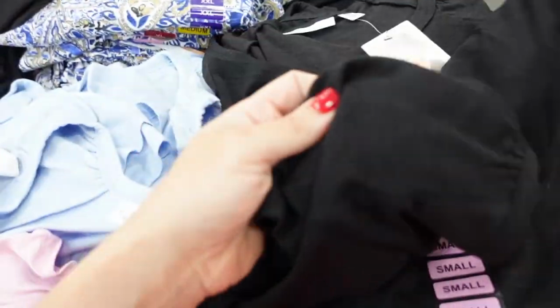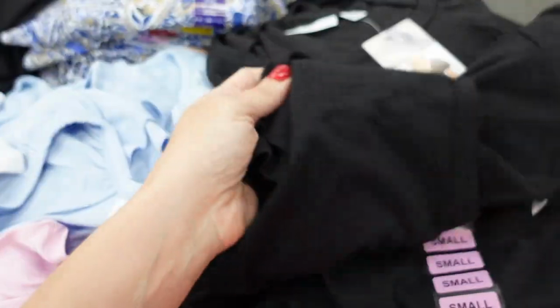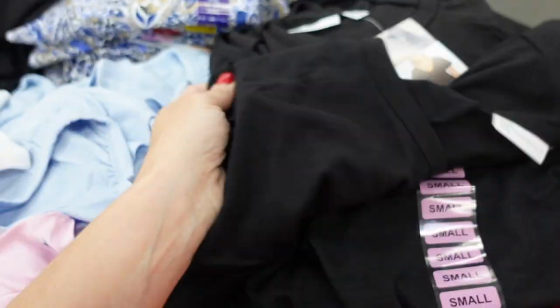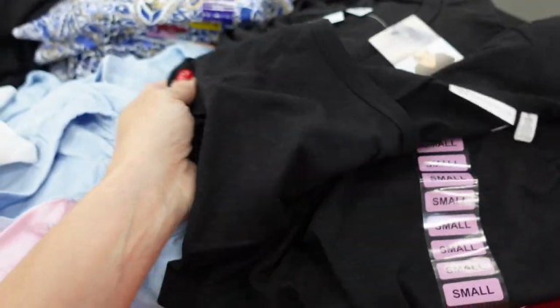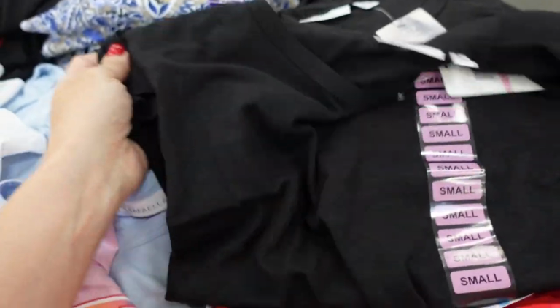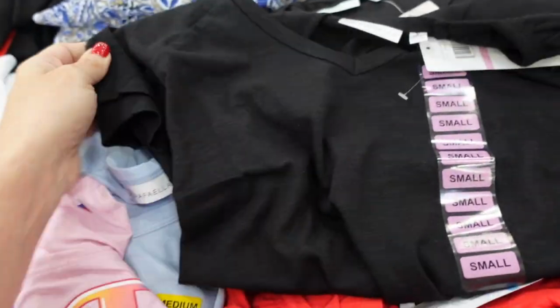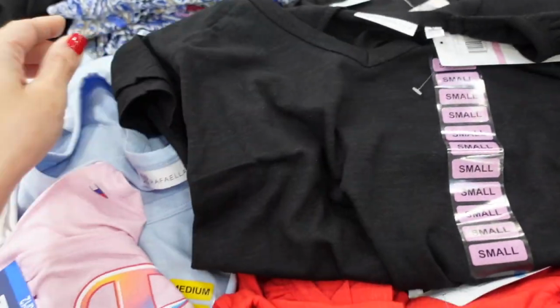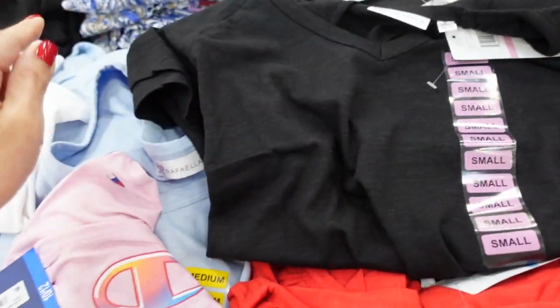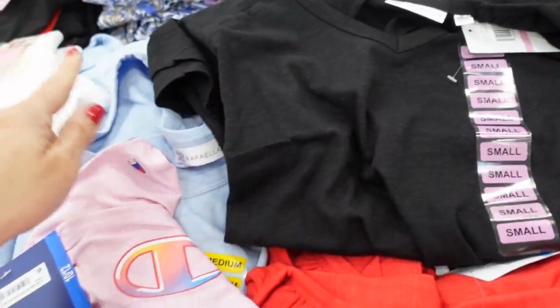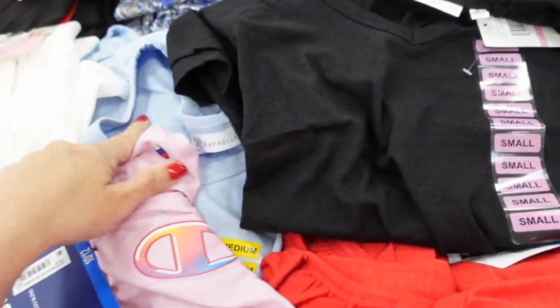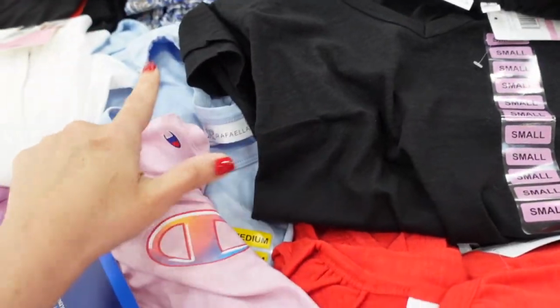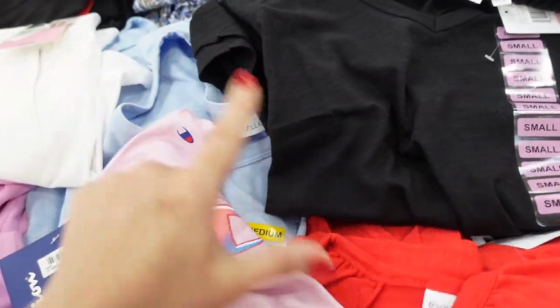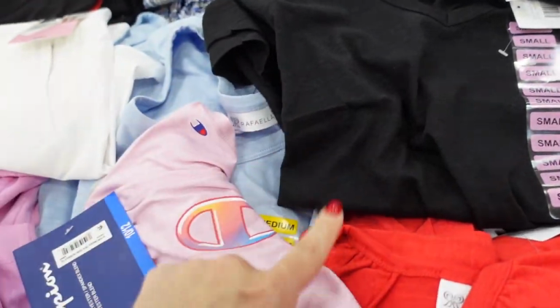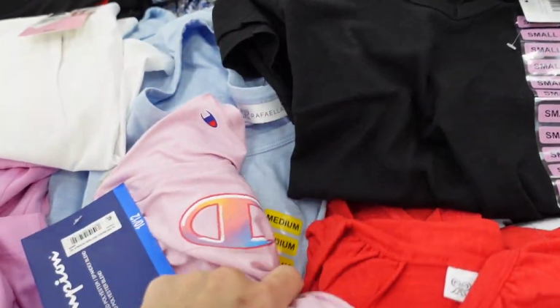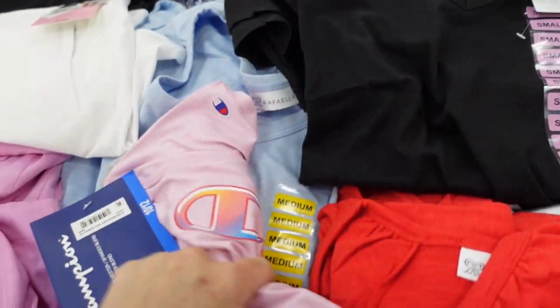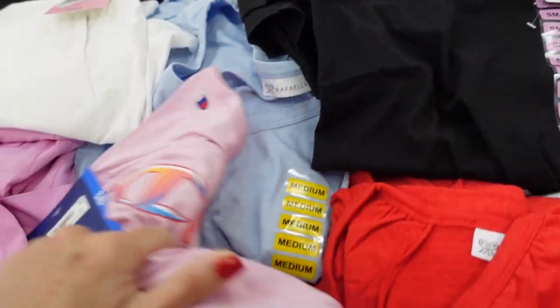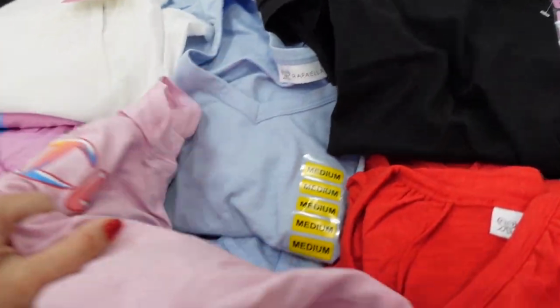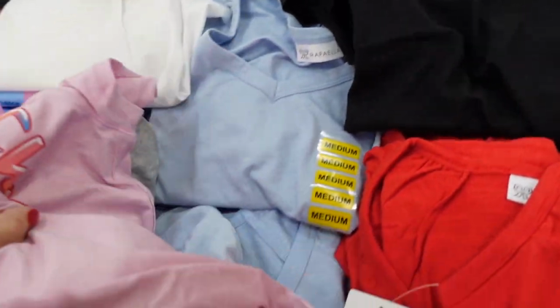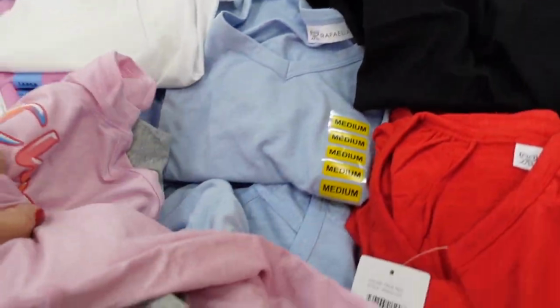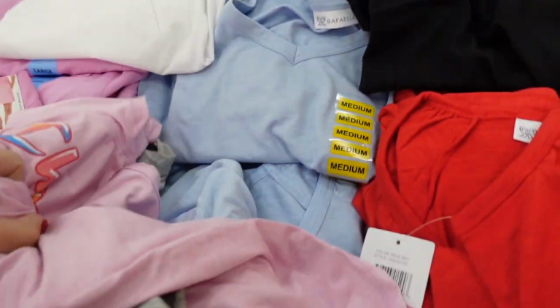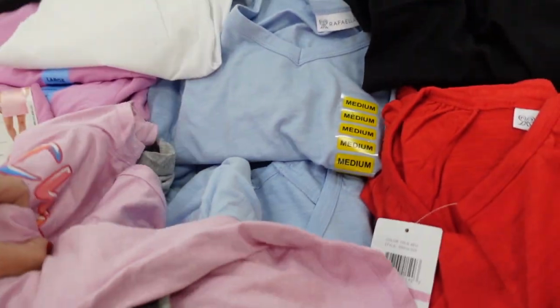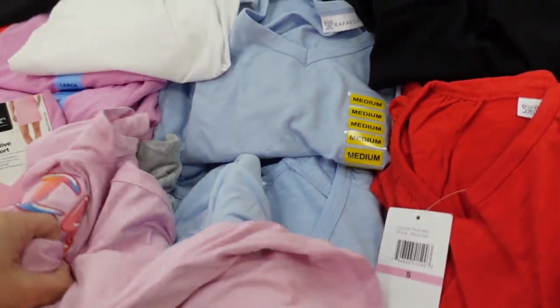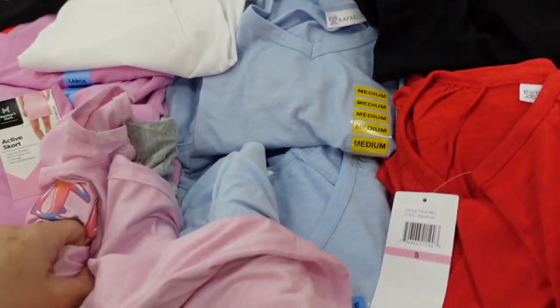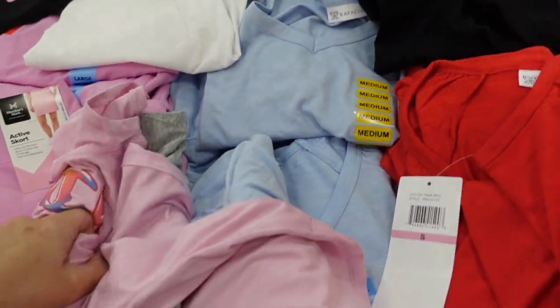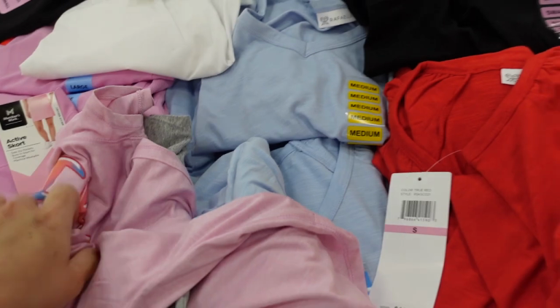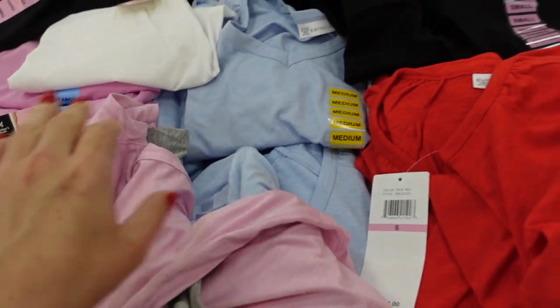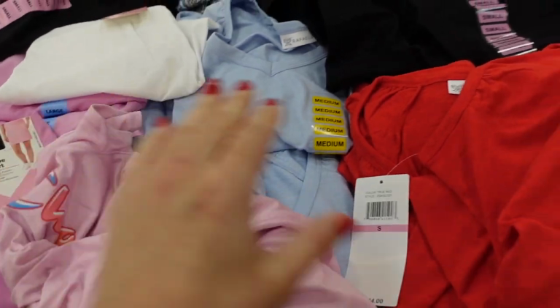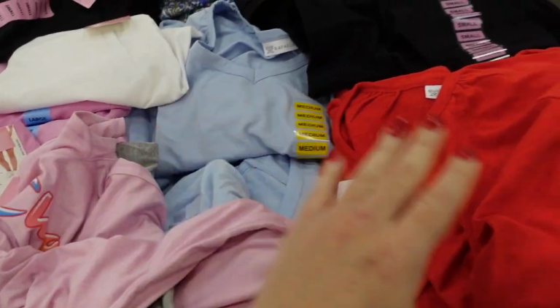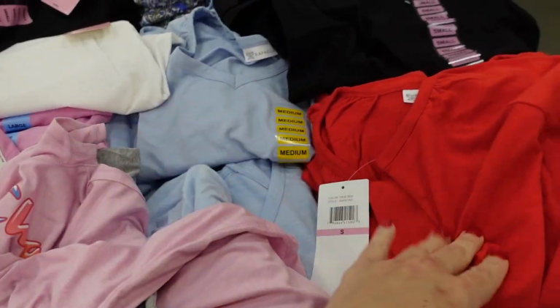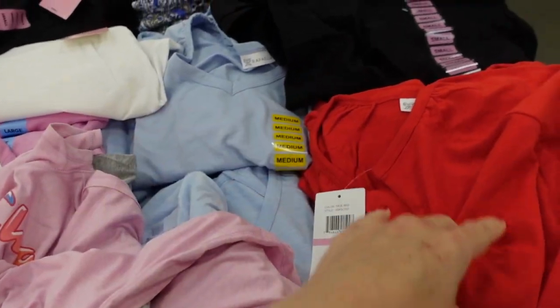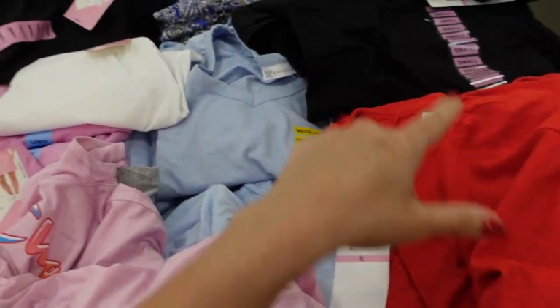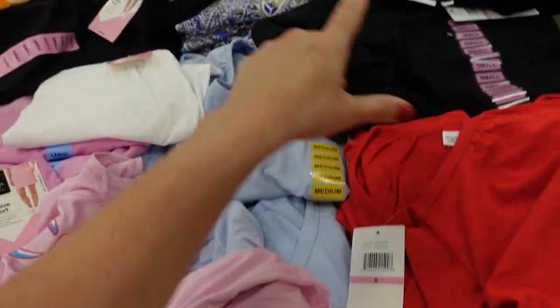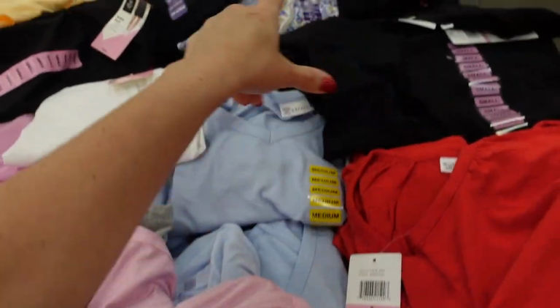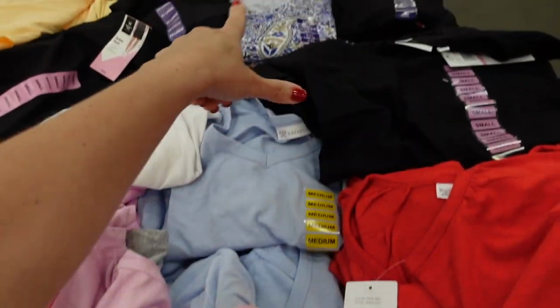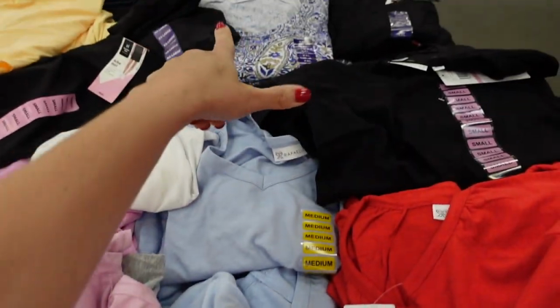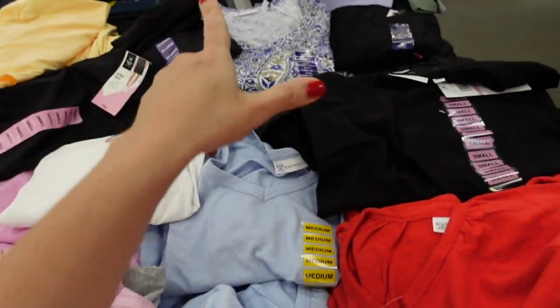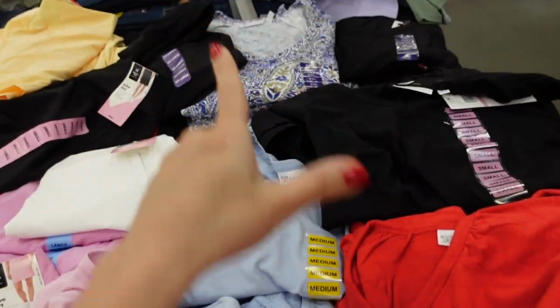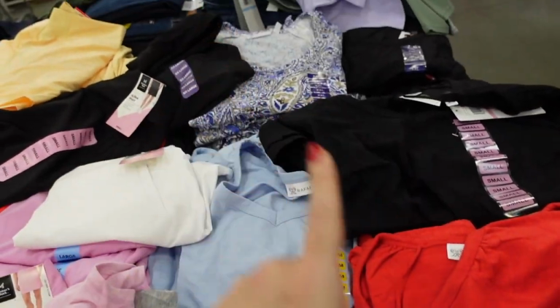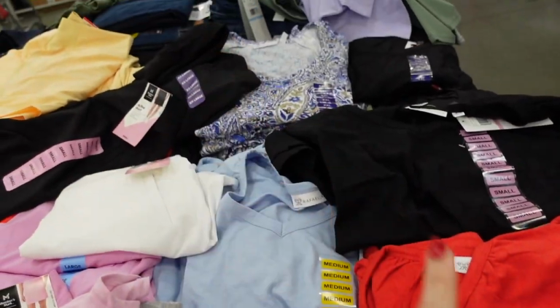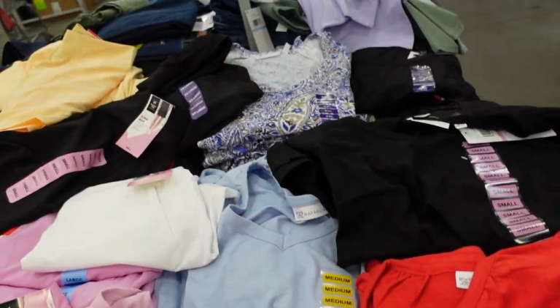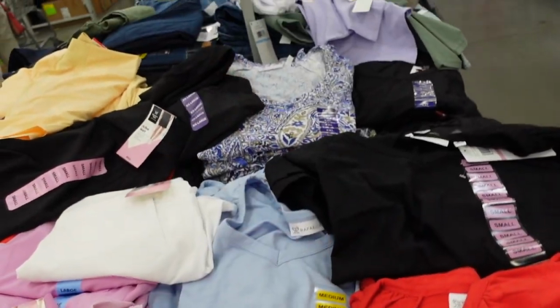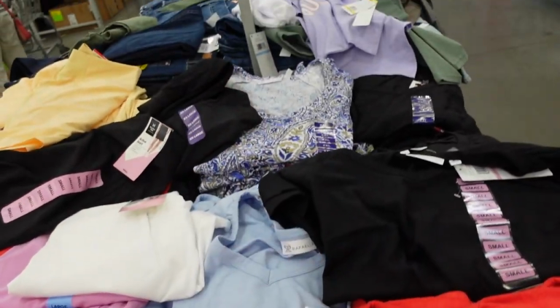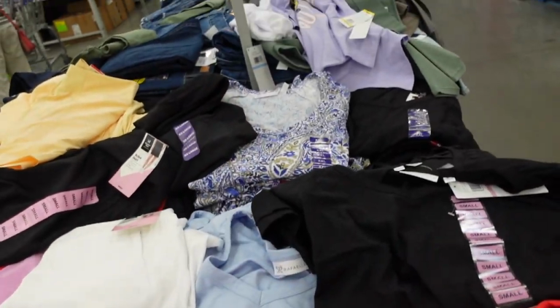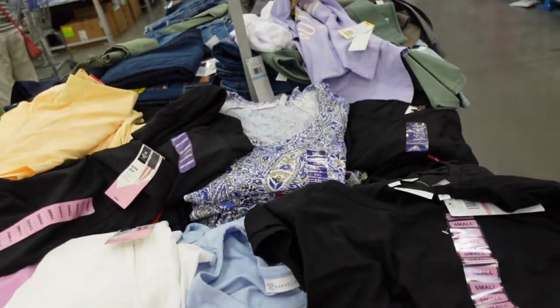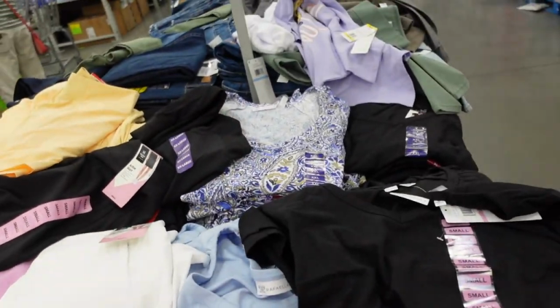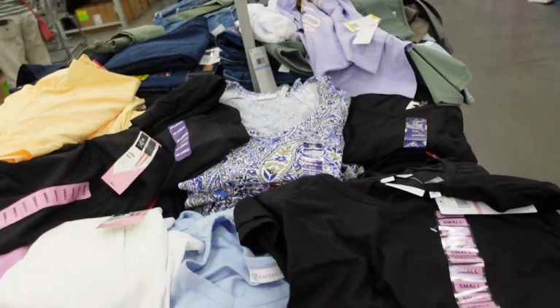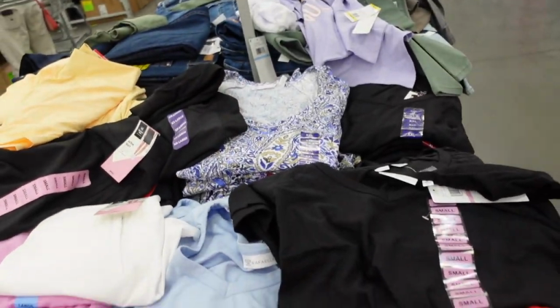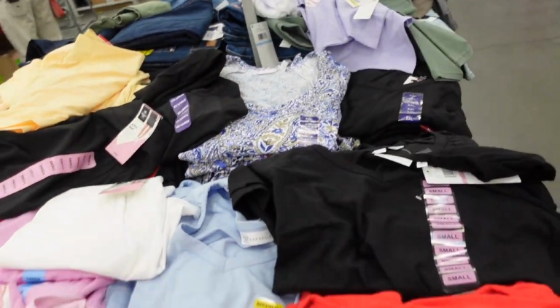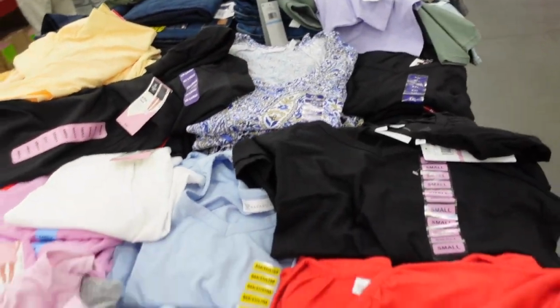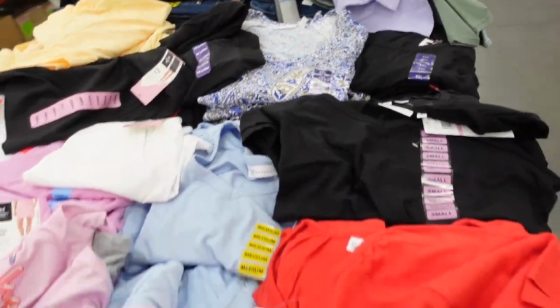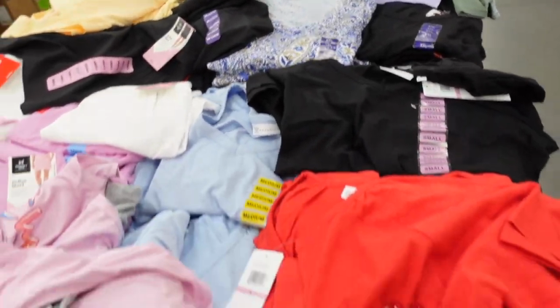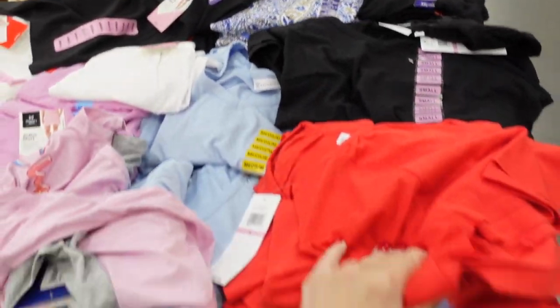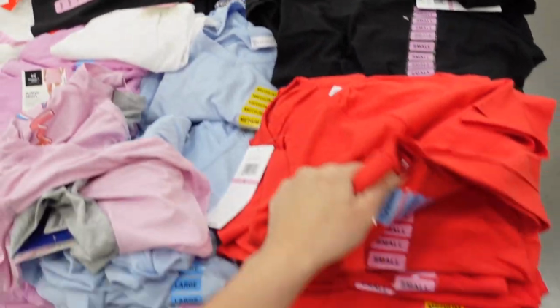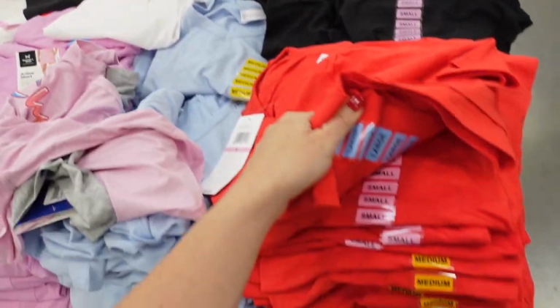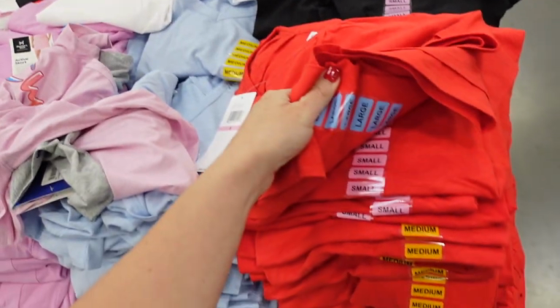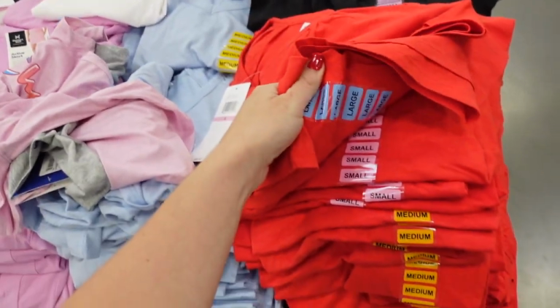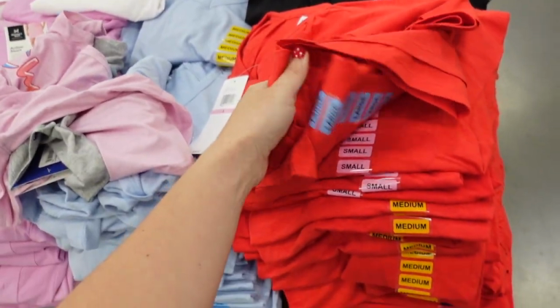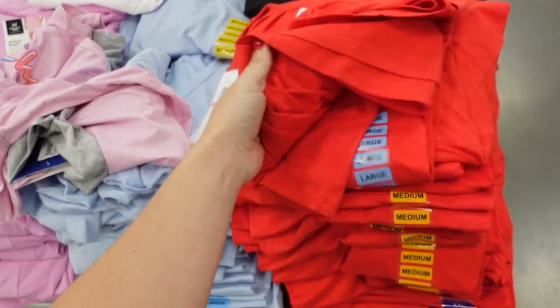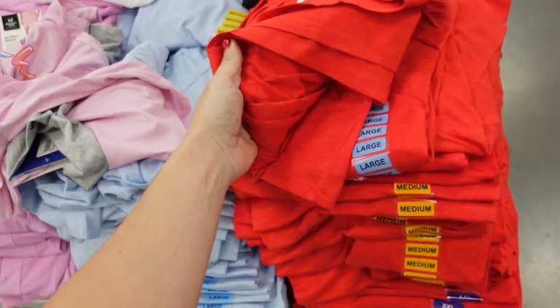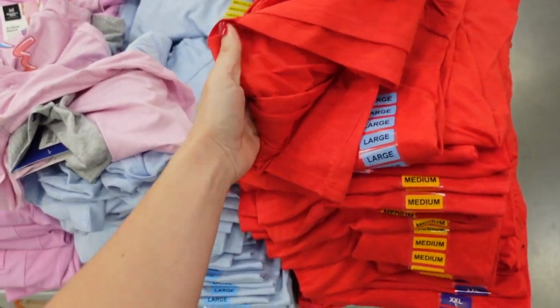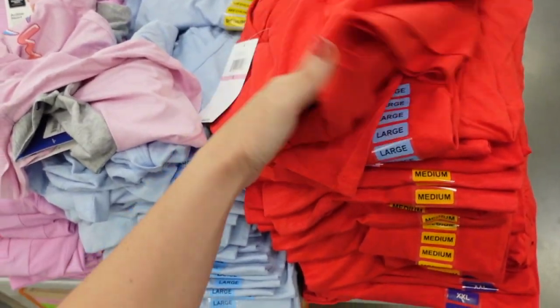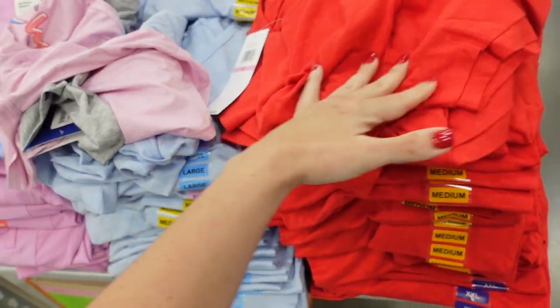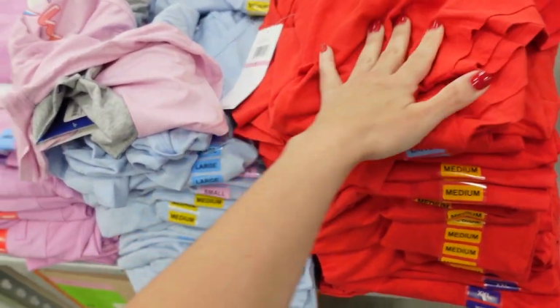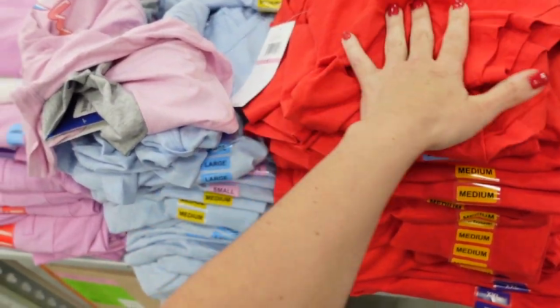More of those flutter sleeve tees with the V-neckline — in black, baby blue, and we saw the red and that blue color. These are really nice for the price.